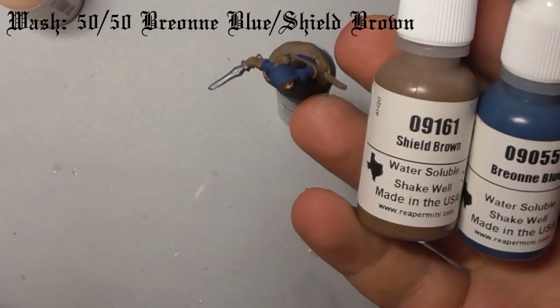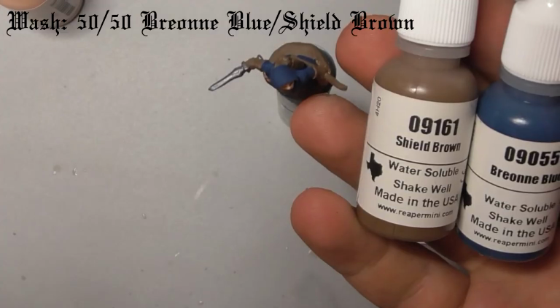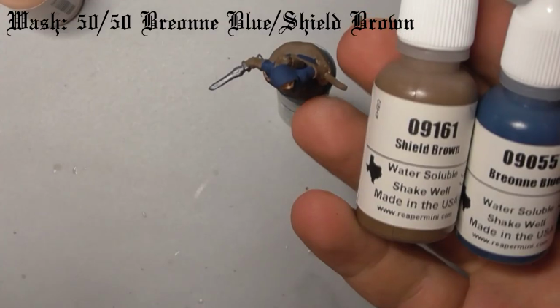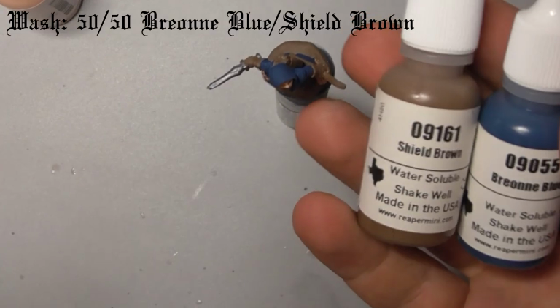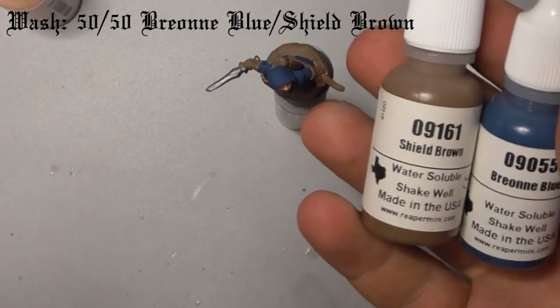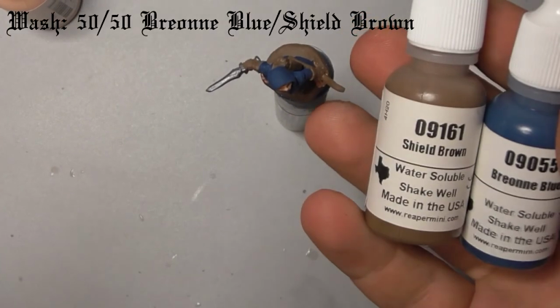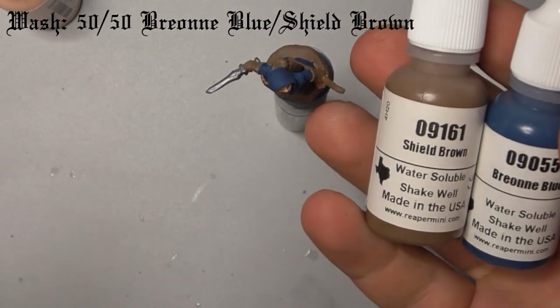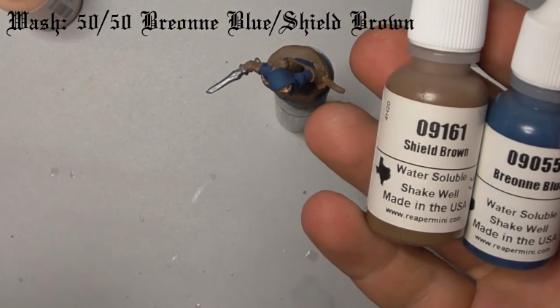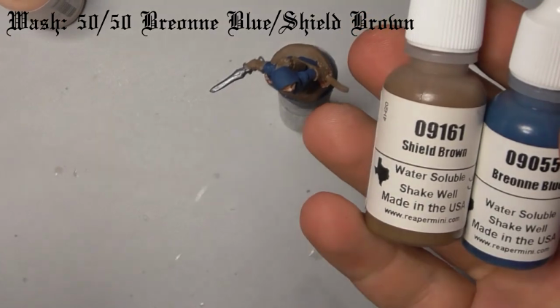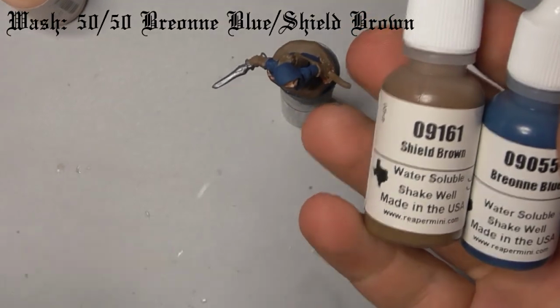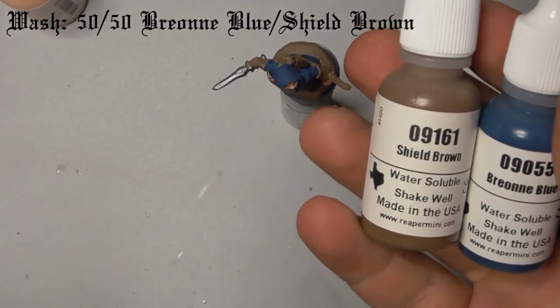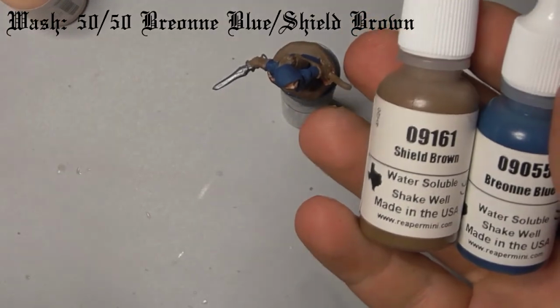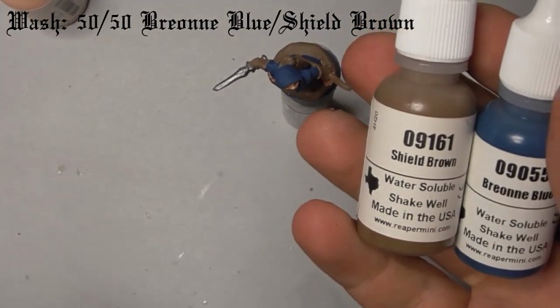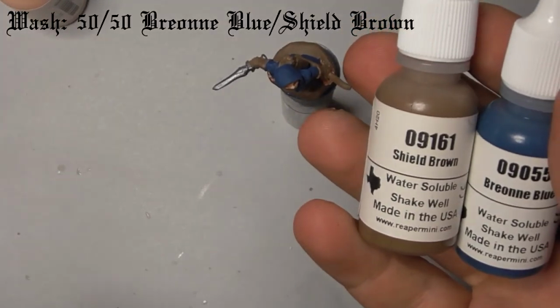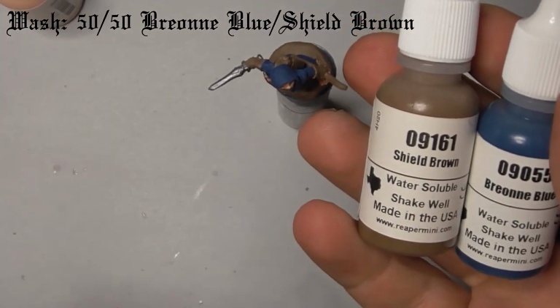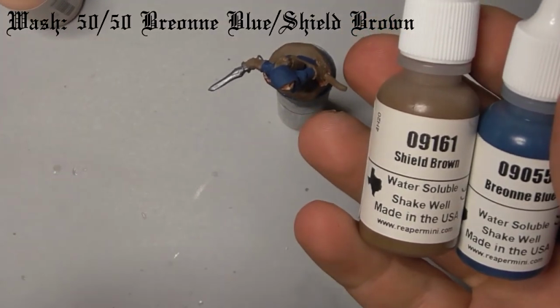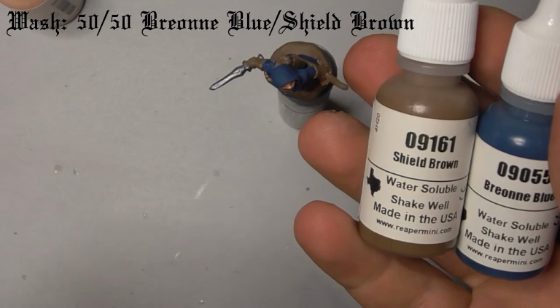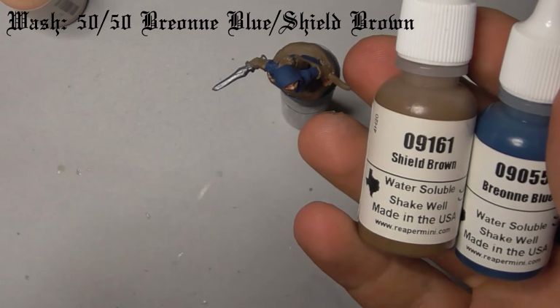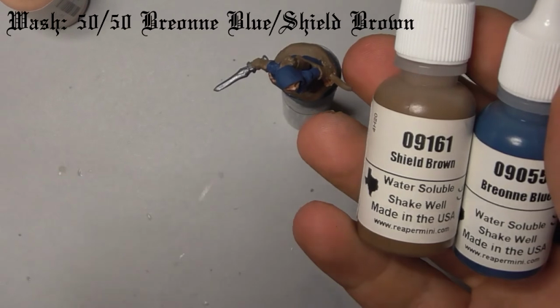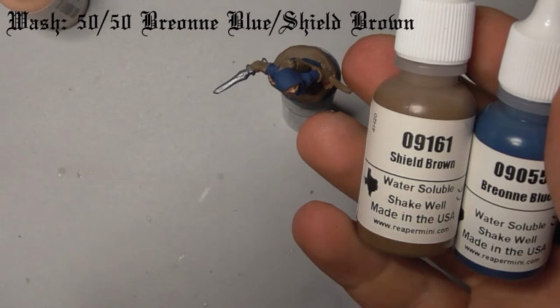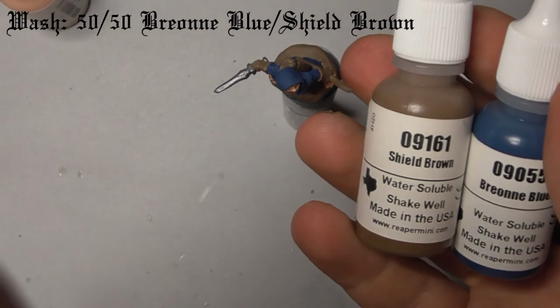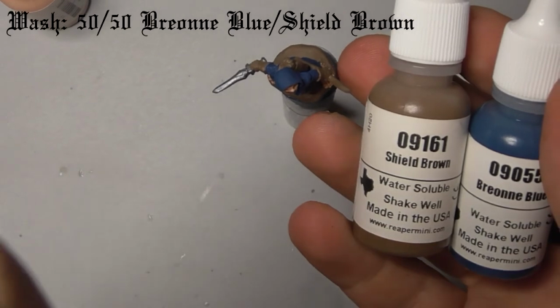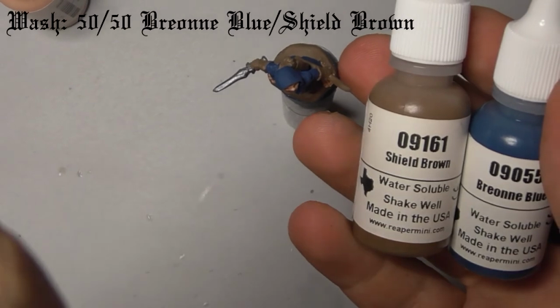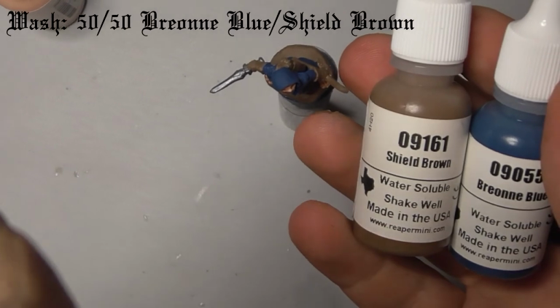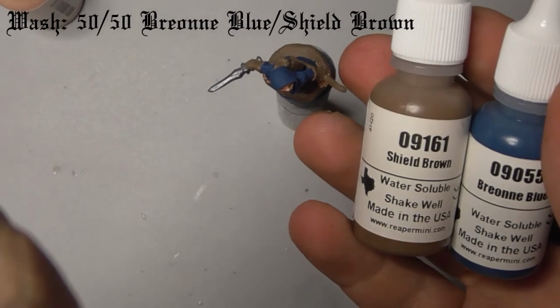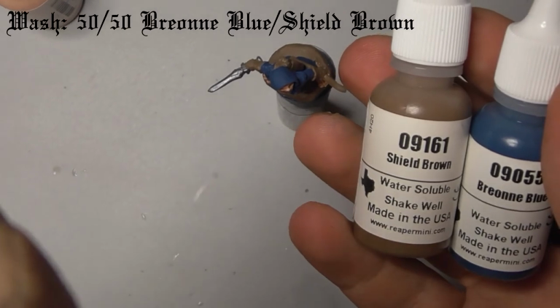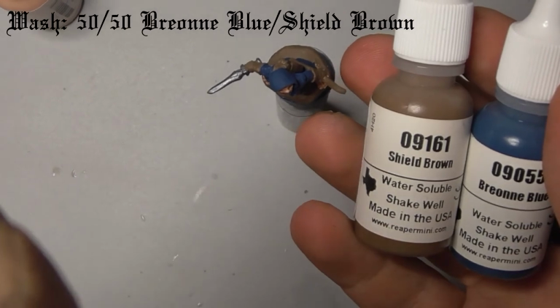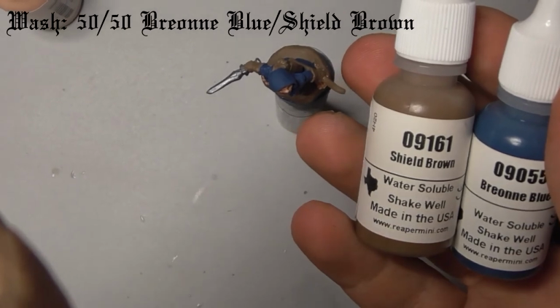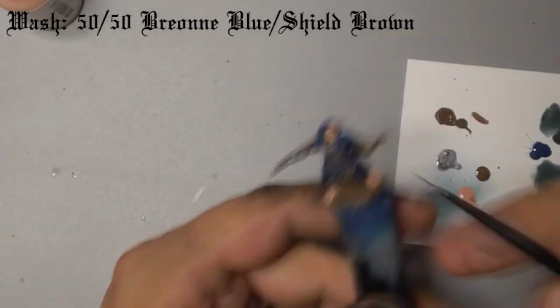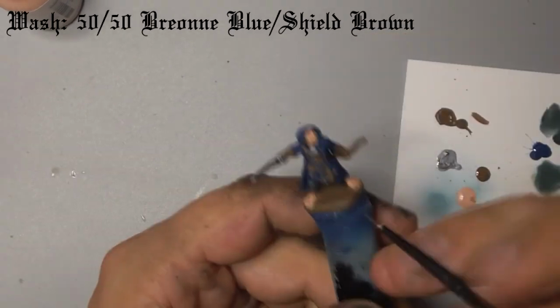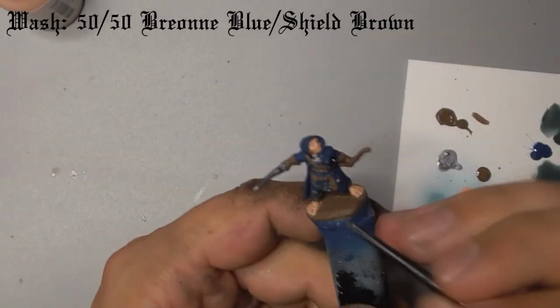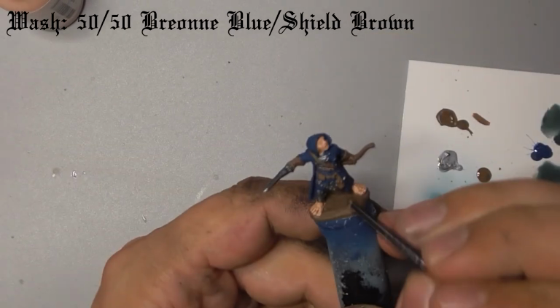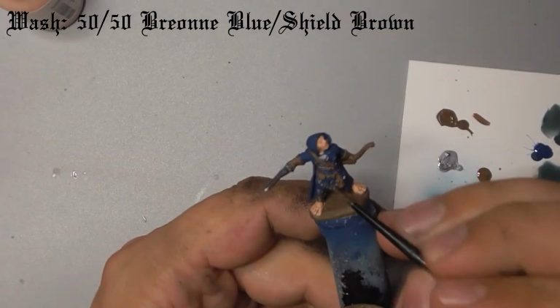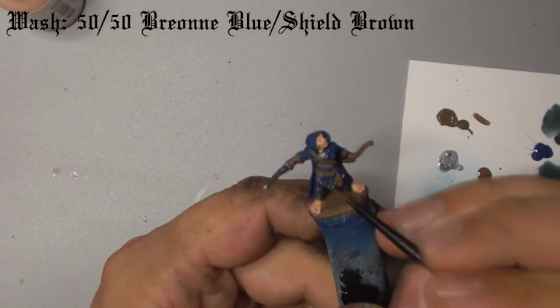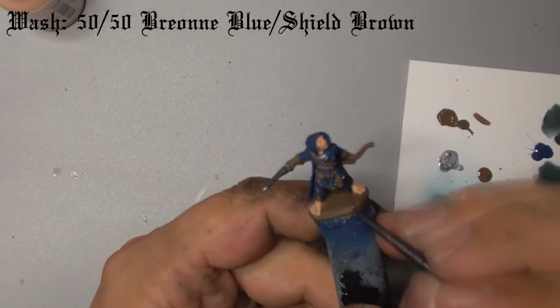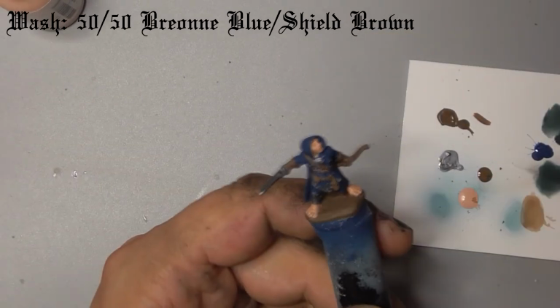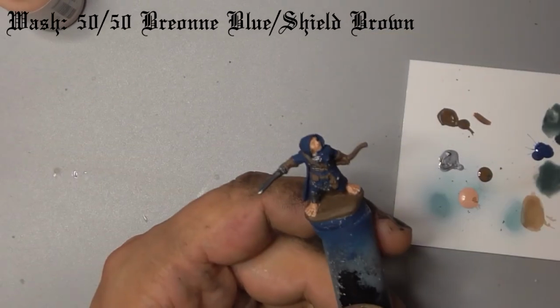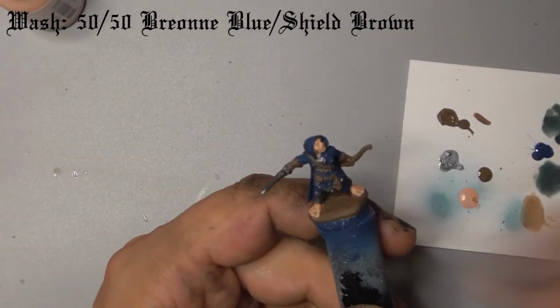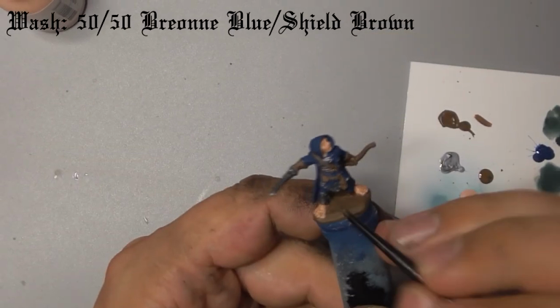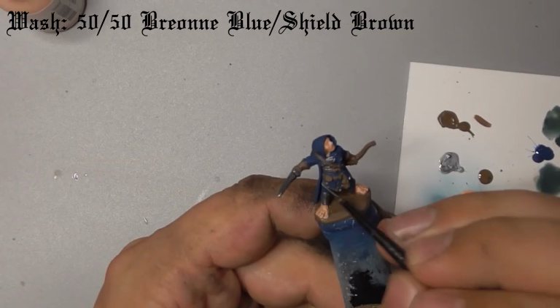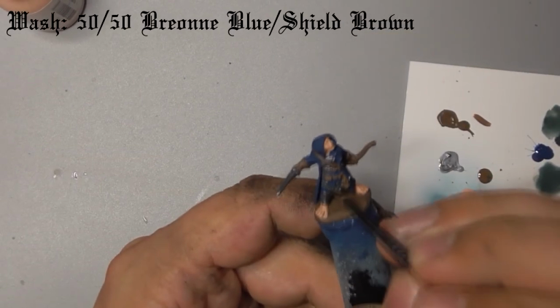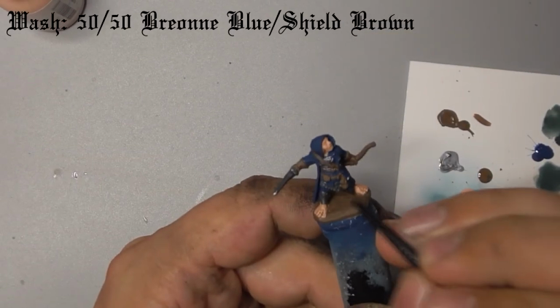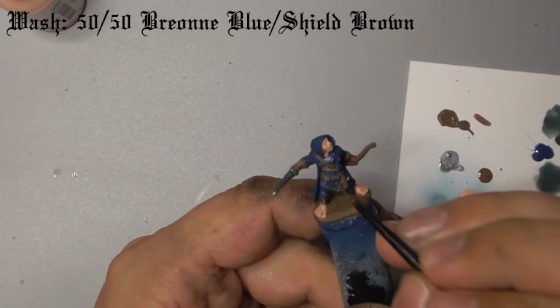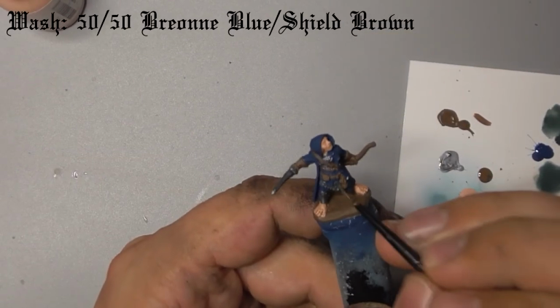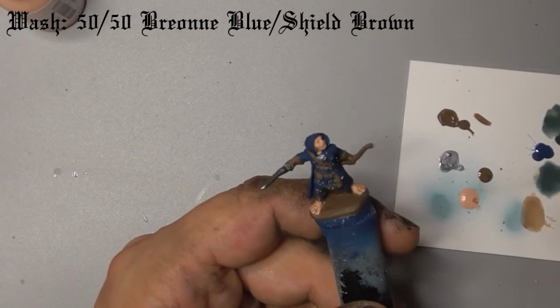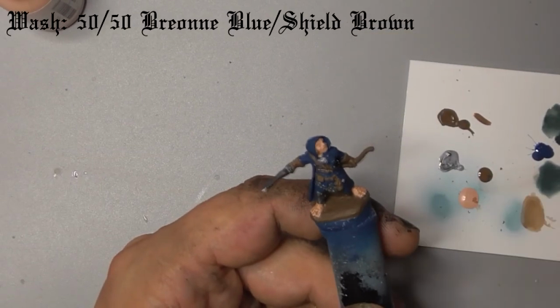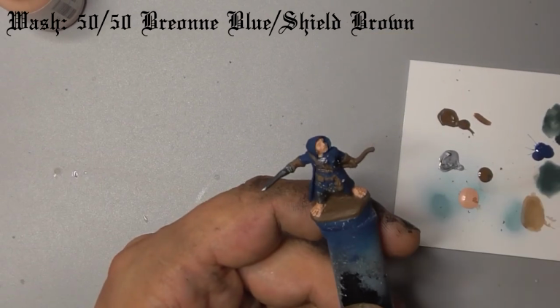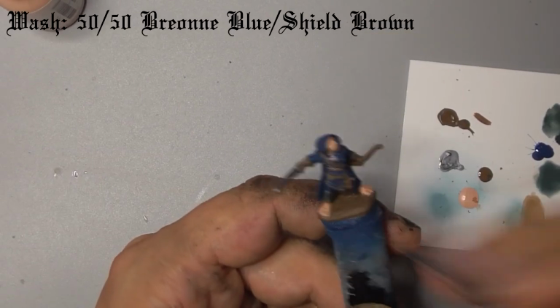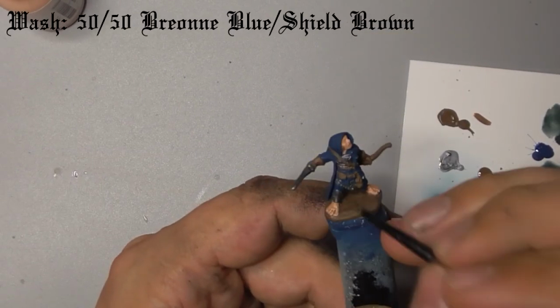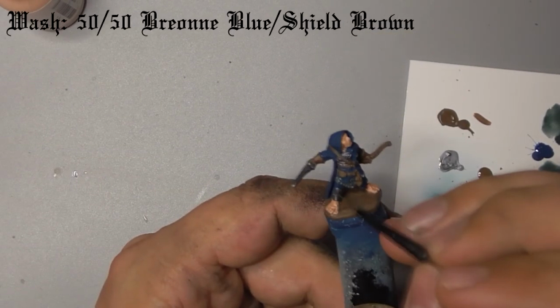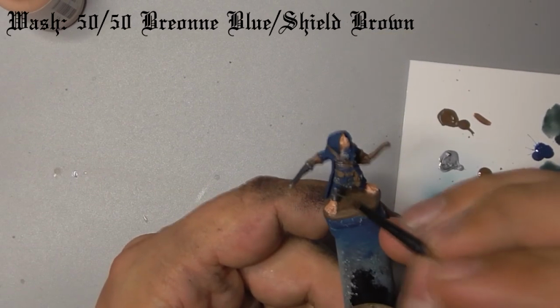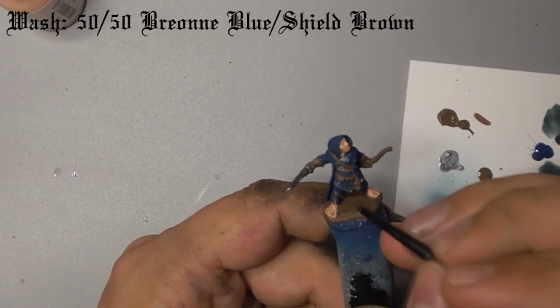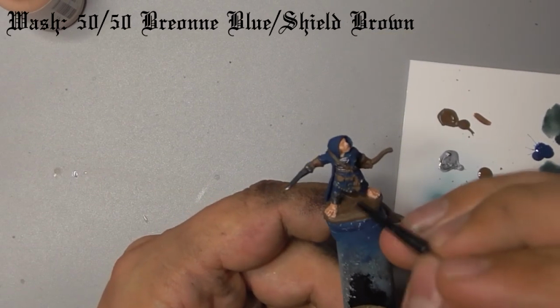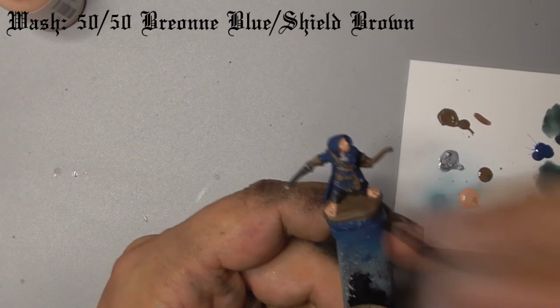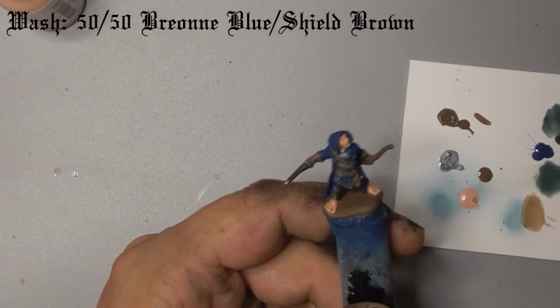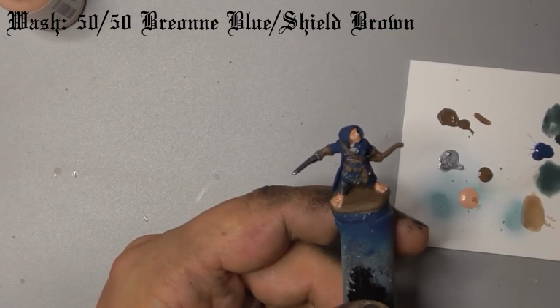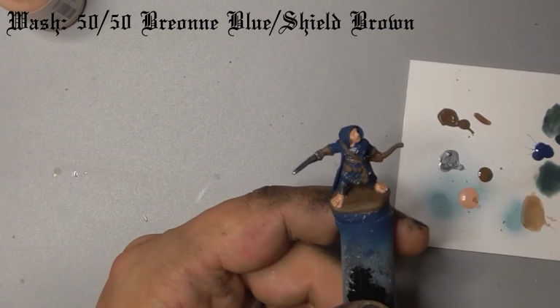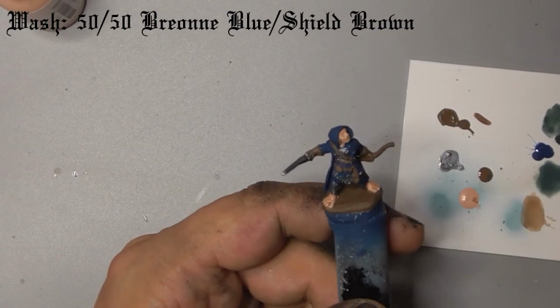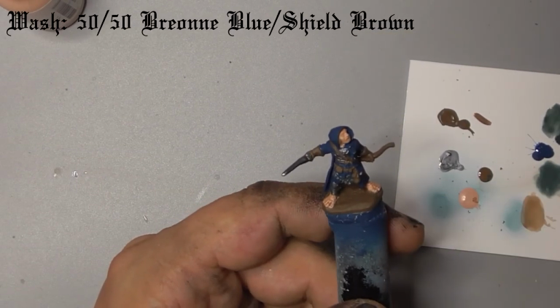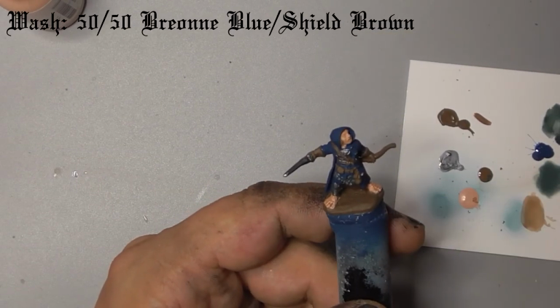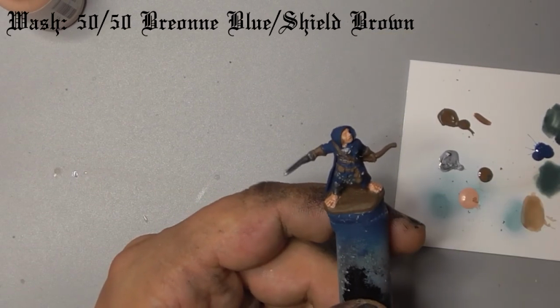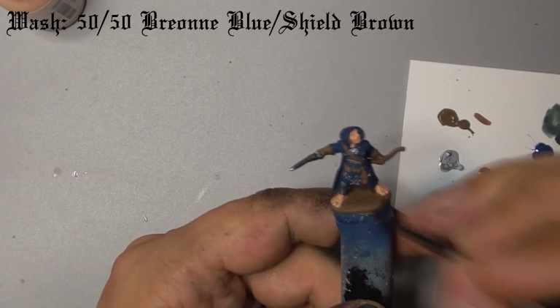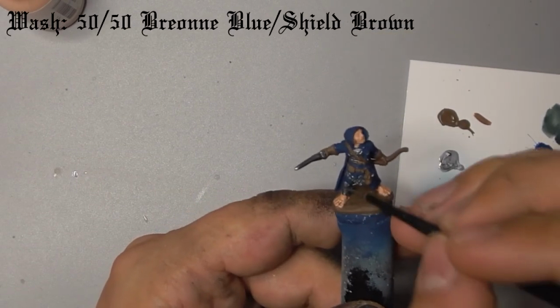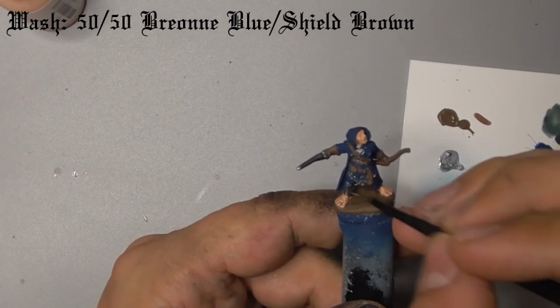Finally, mix Shield Brown with Brion Blue and dilute it. Wash this over the metal areas of the model.